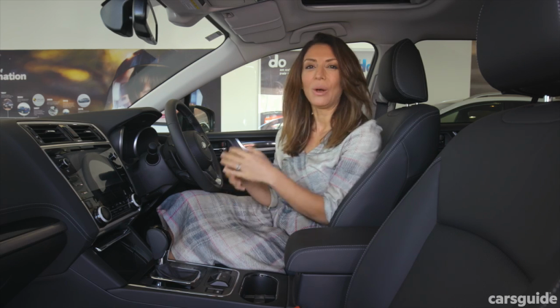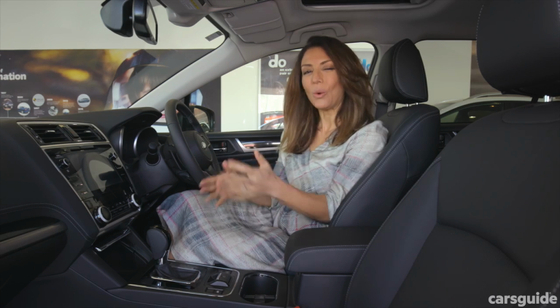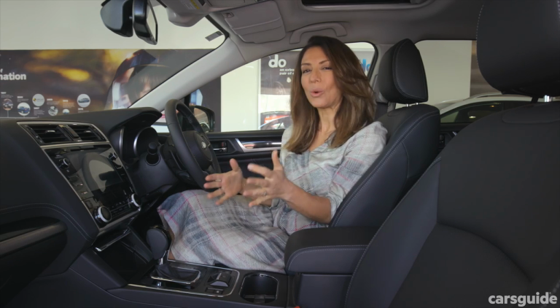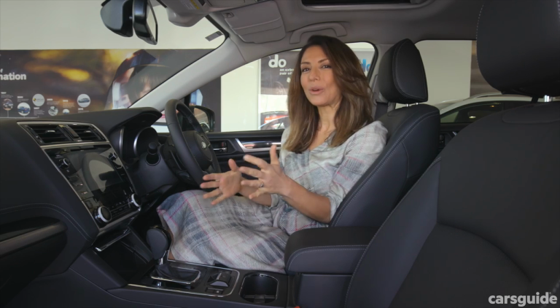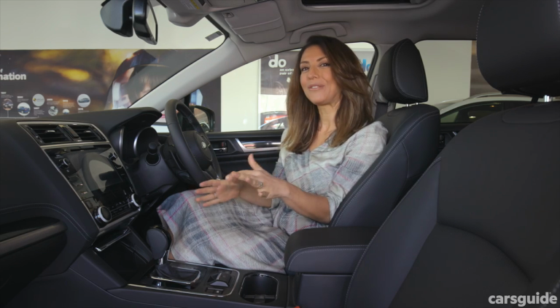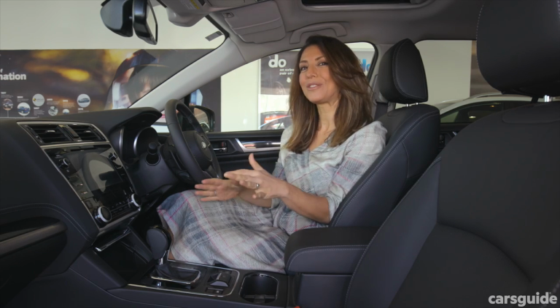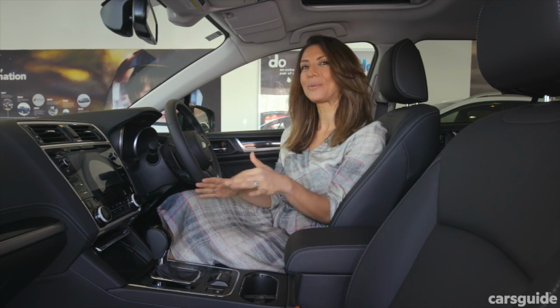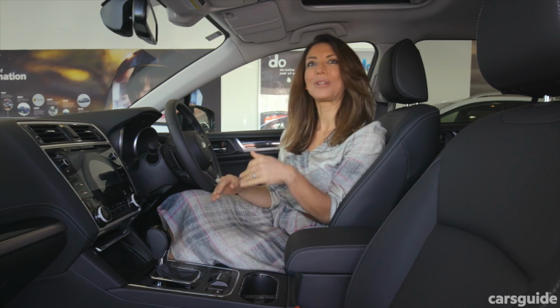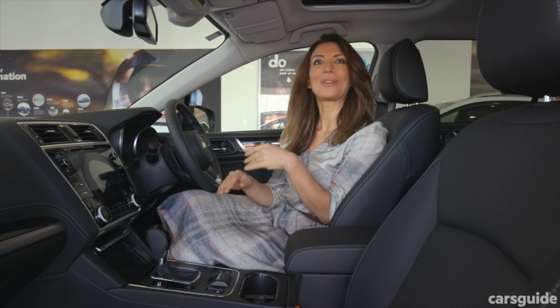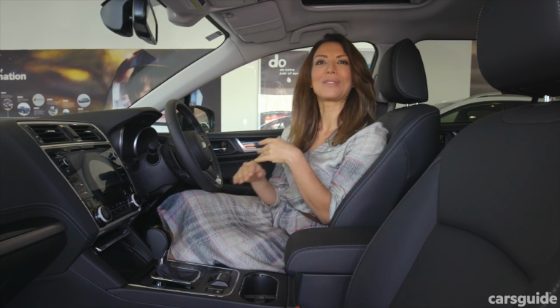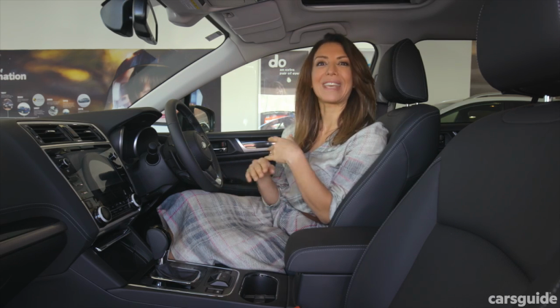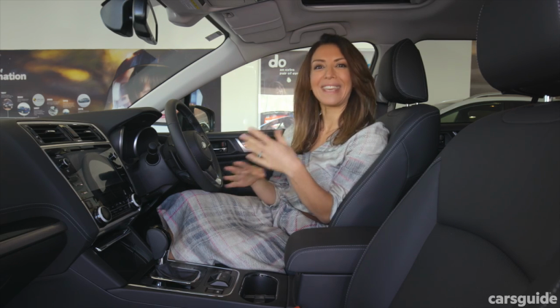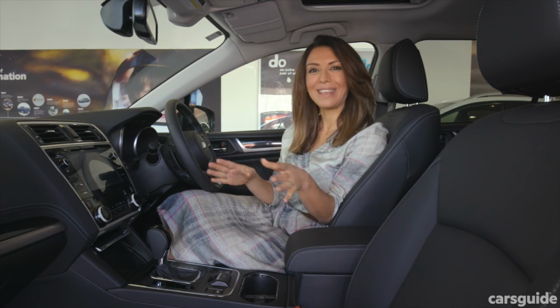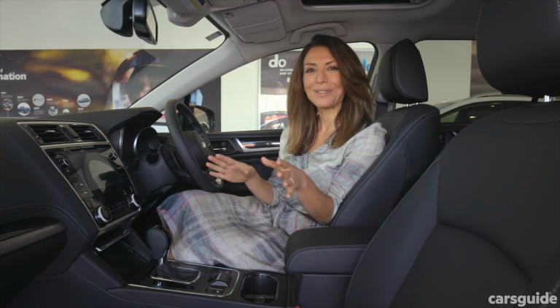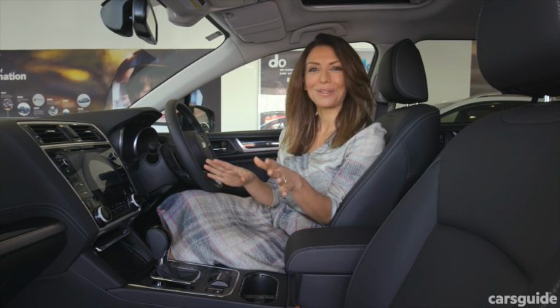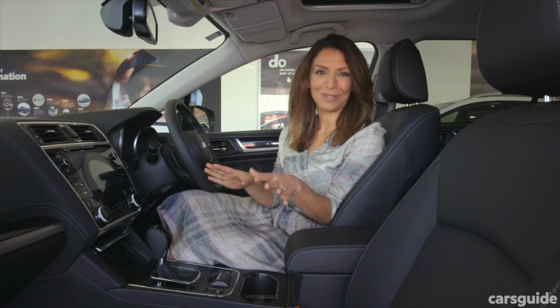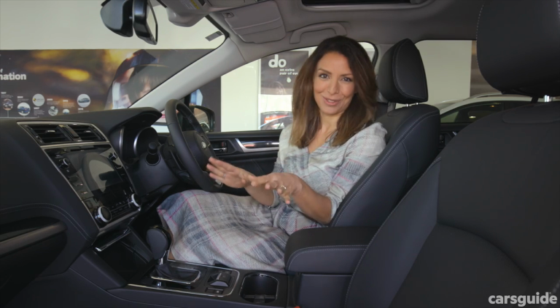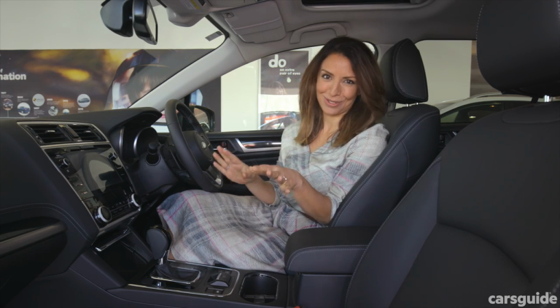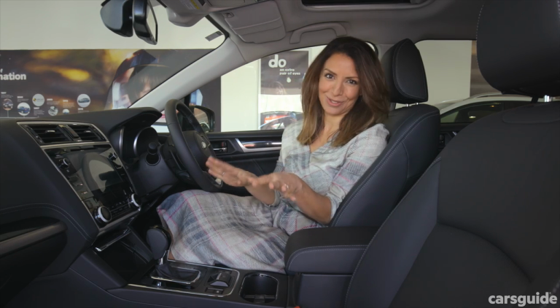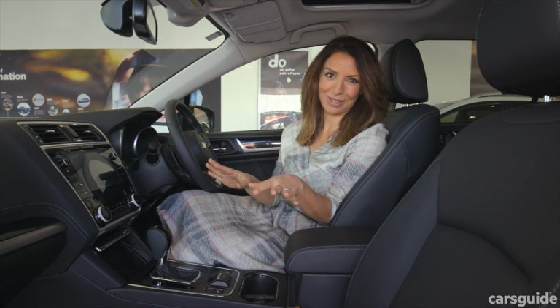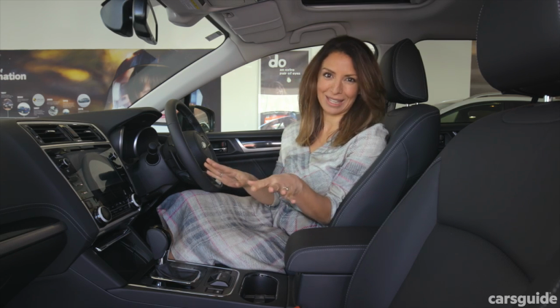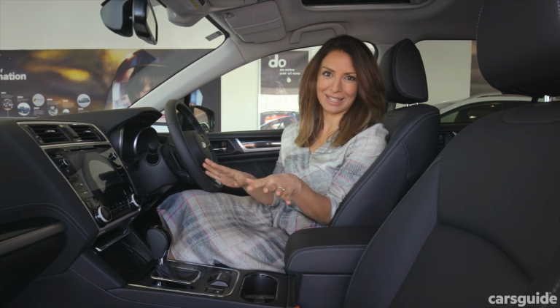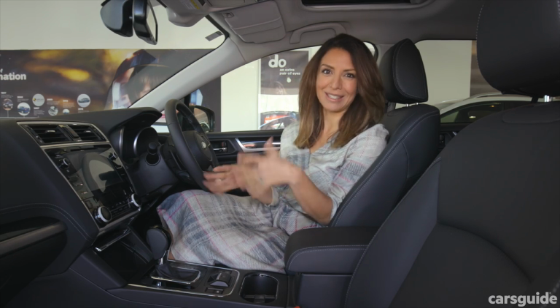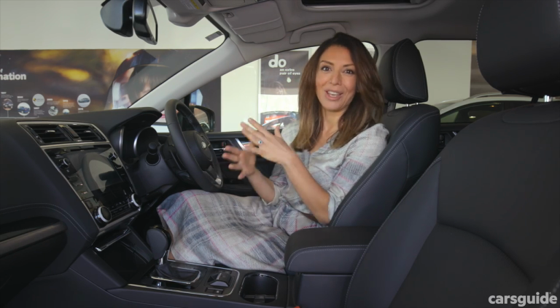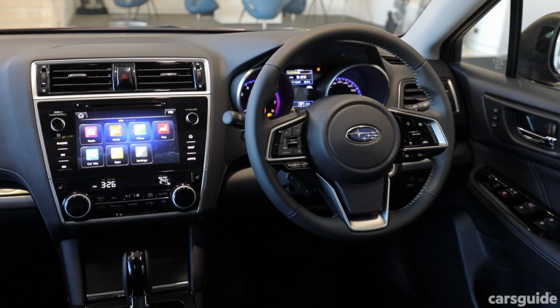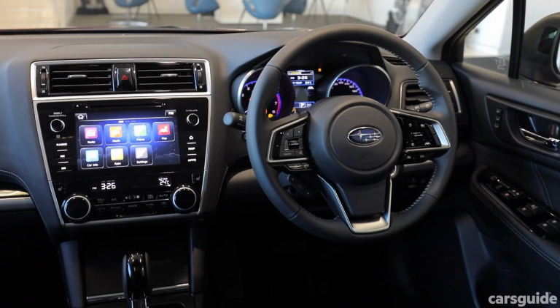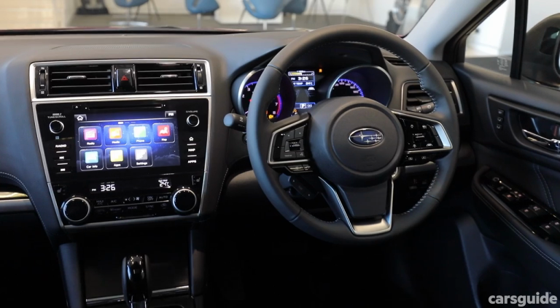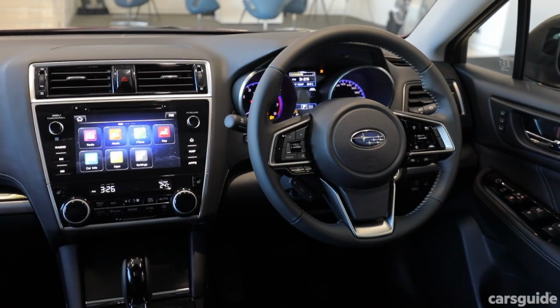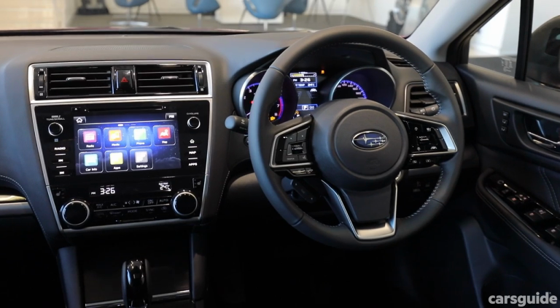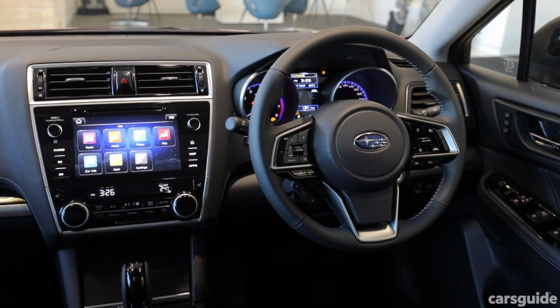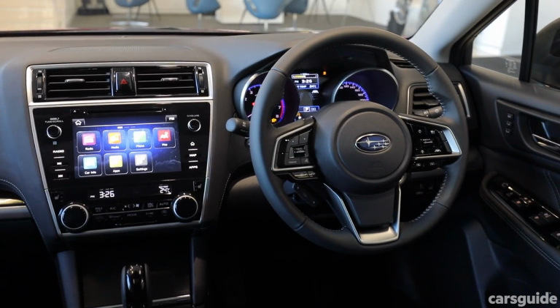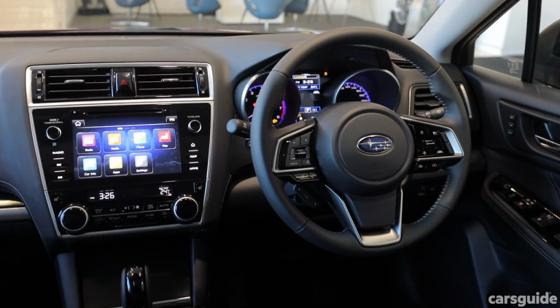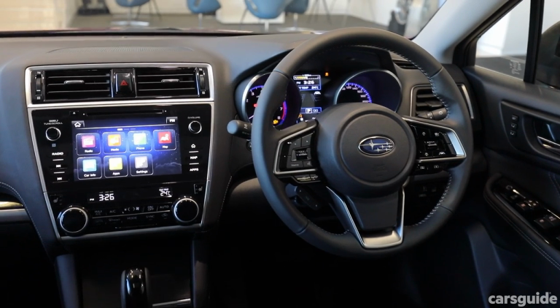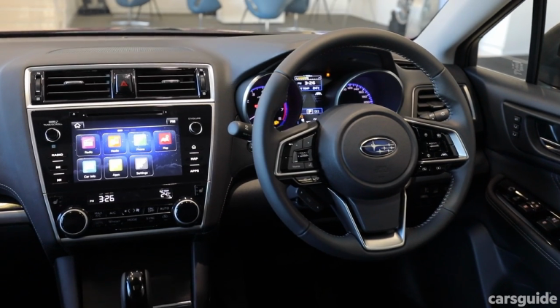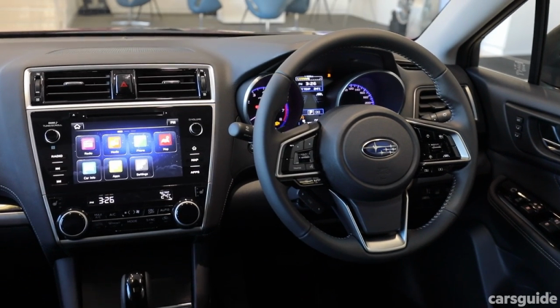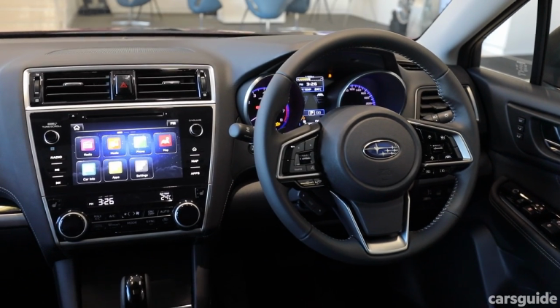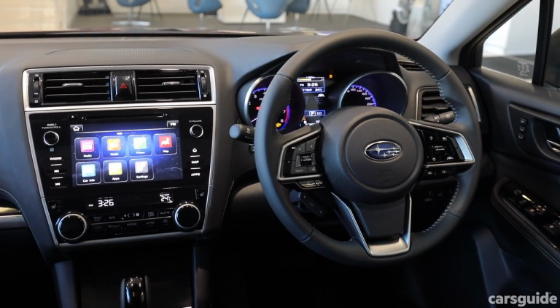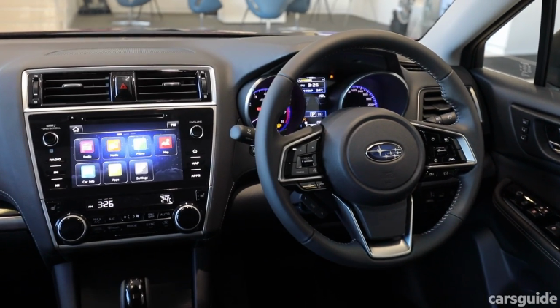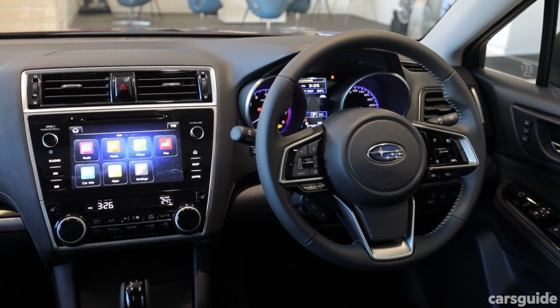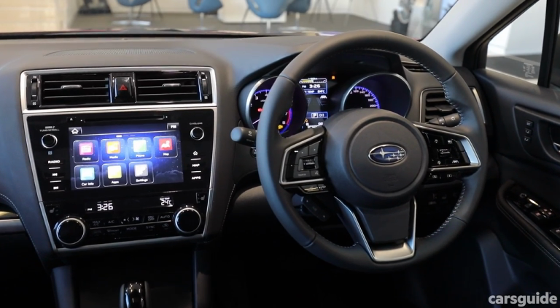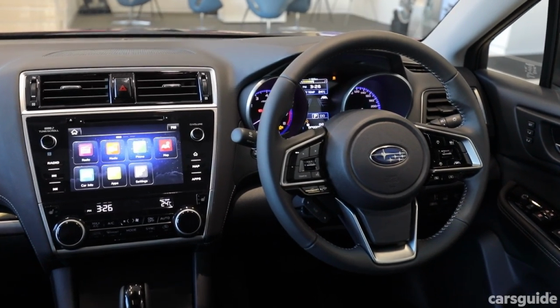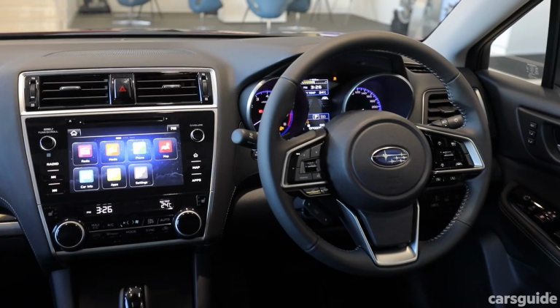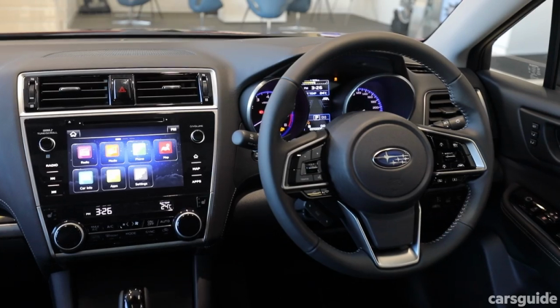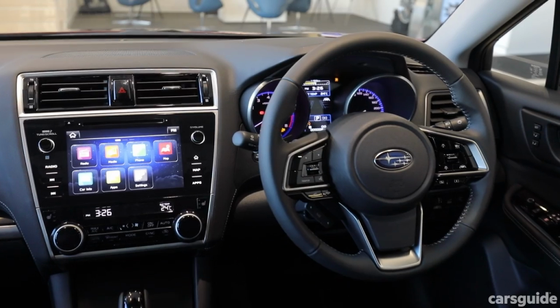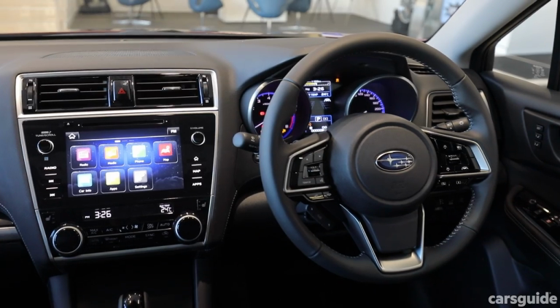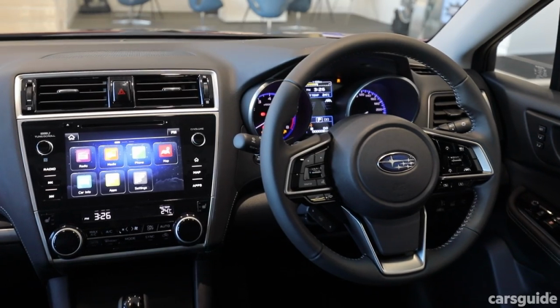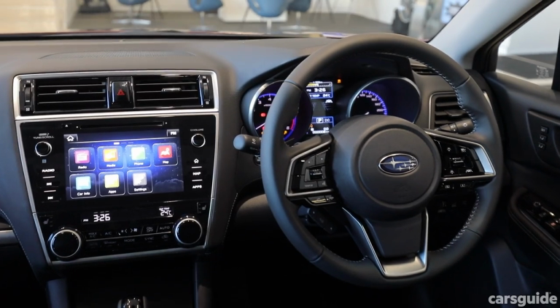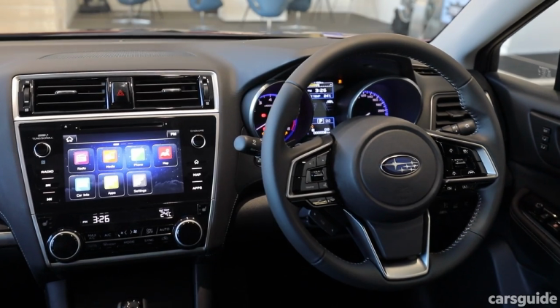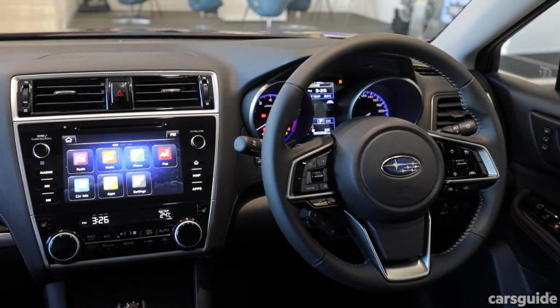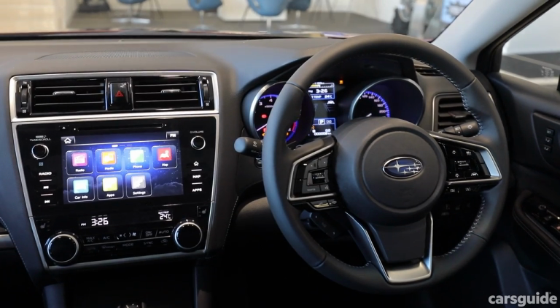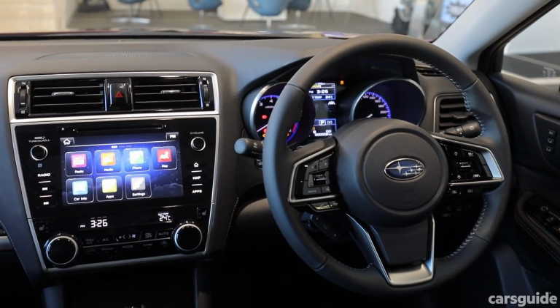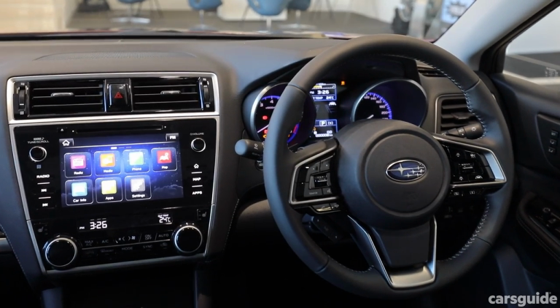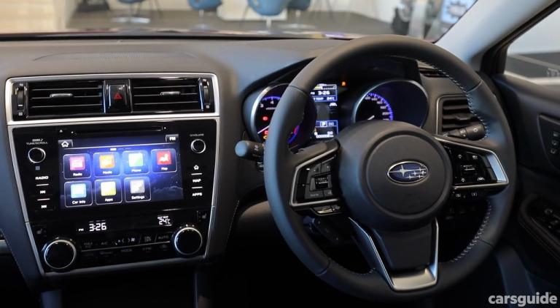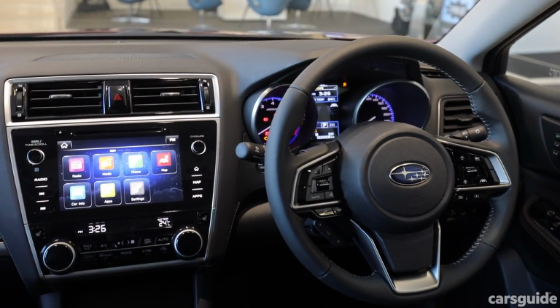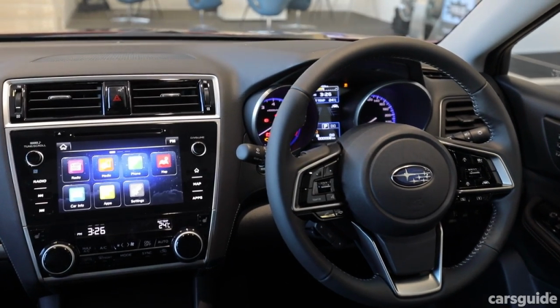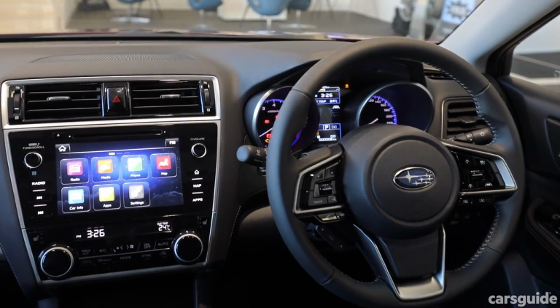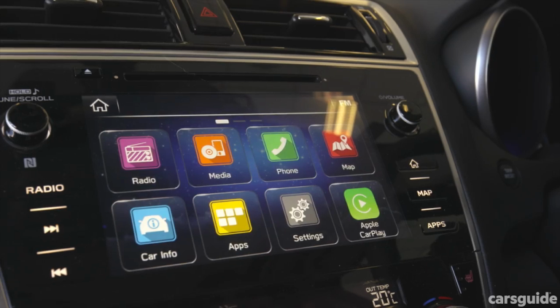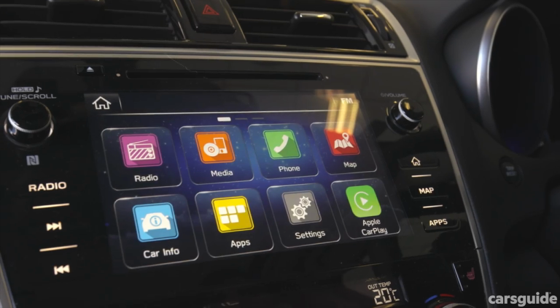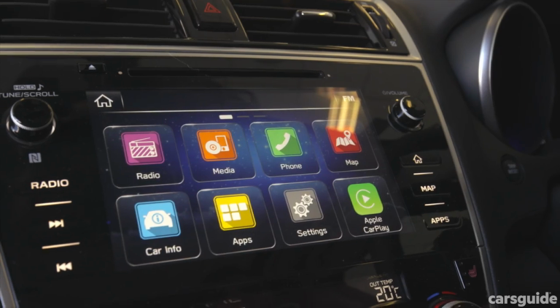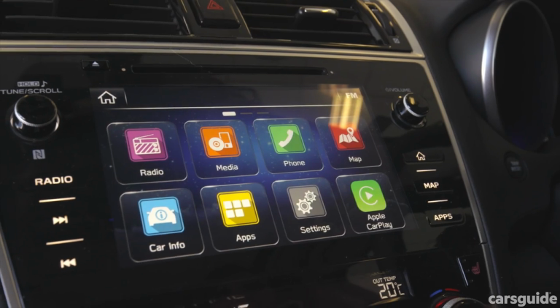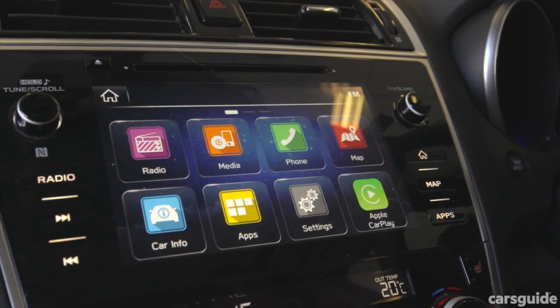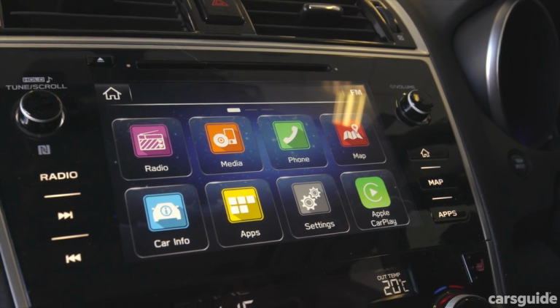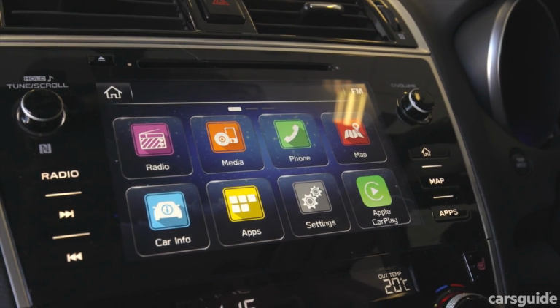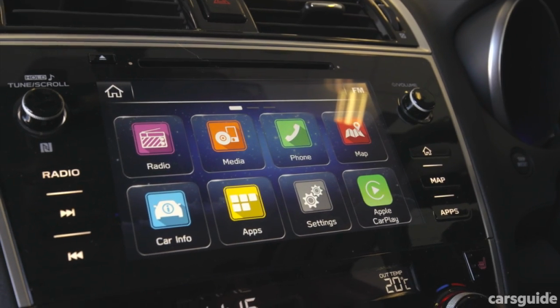Or if you don't want to use either of those, you can connect via Bluetooth to Subaru's multimedia system, which has a built-in sat-nav.